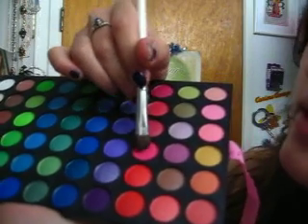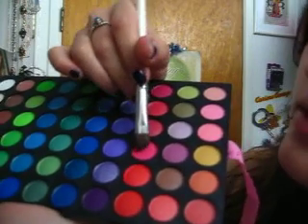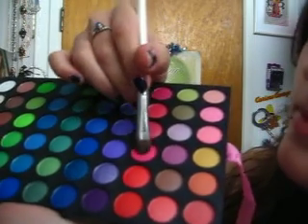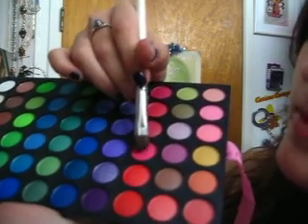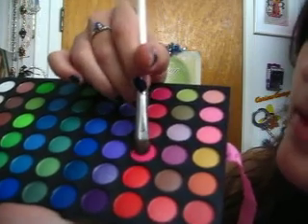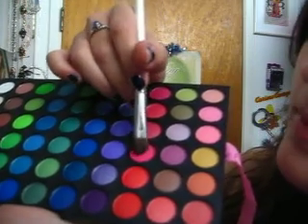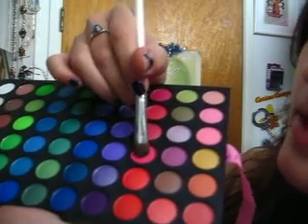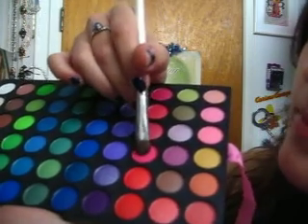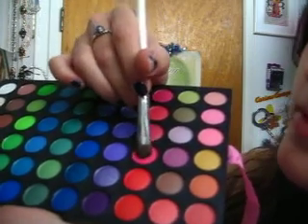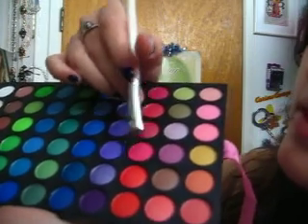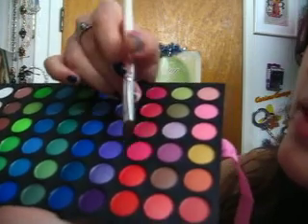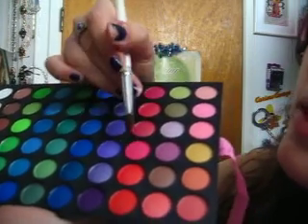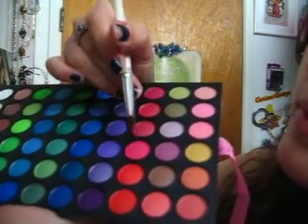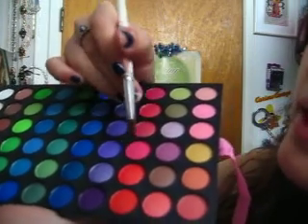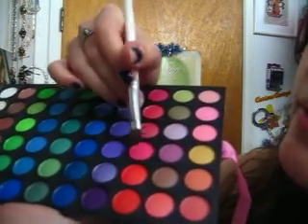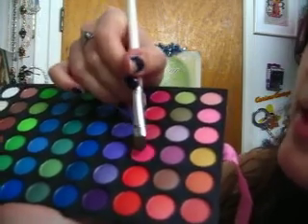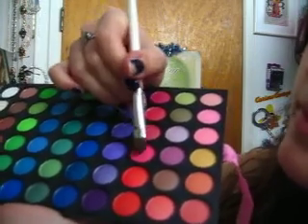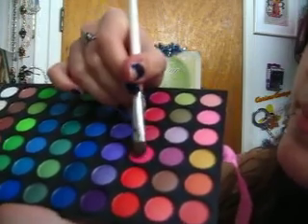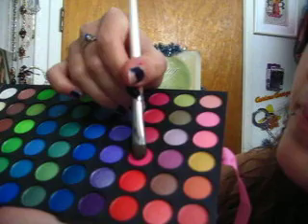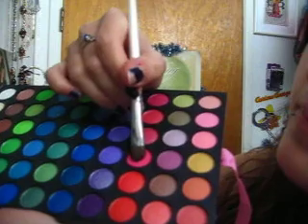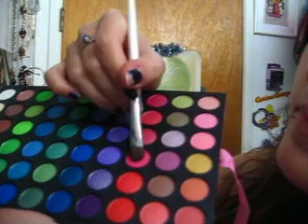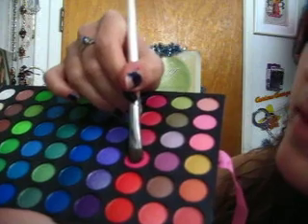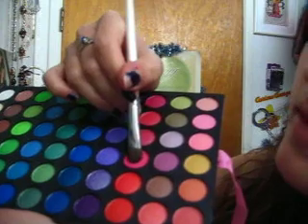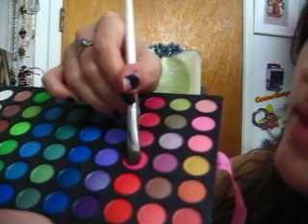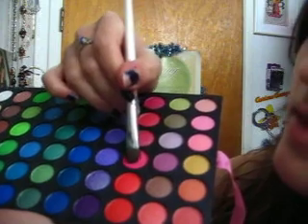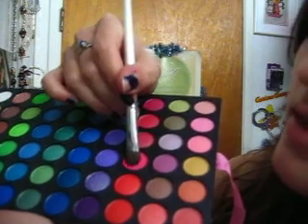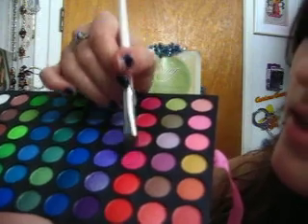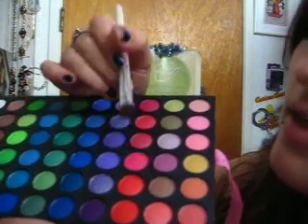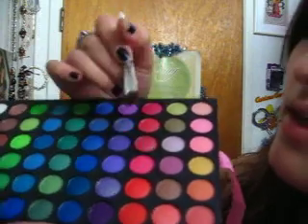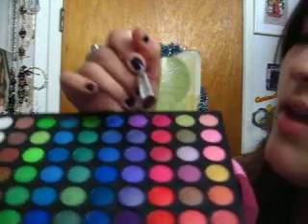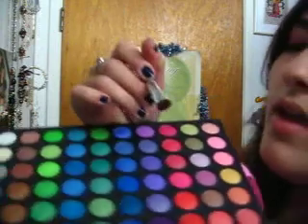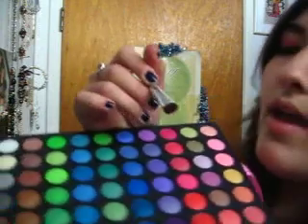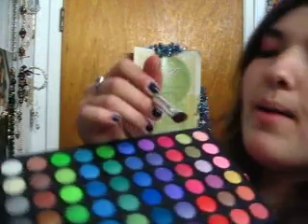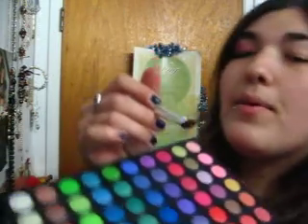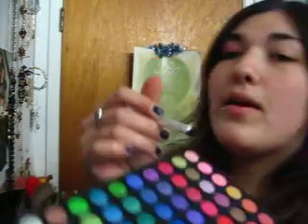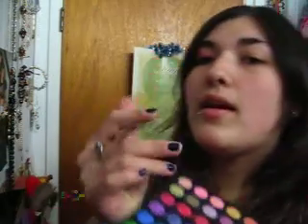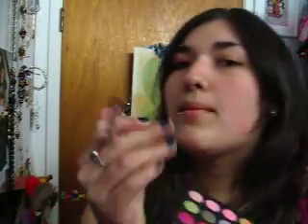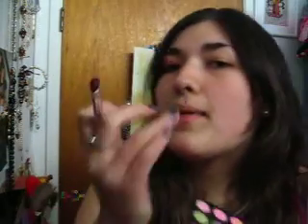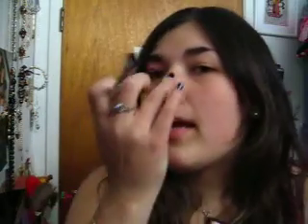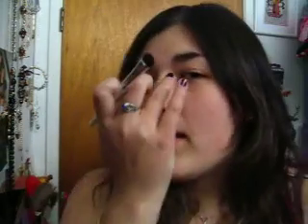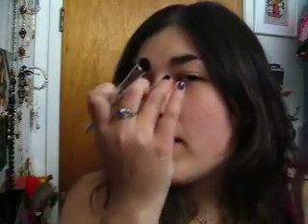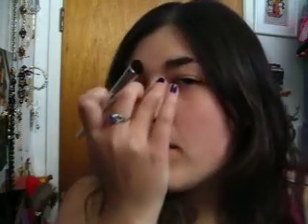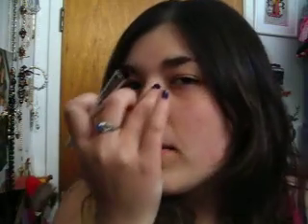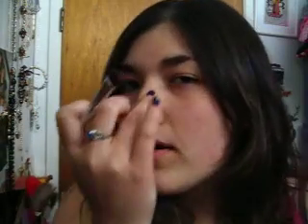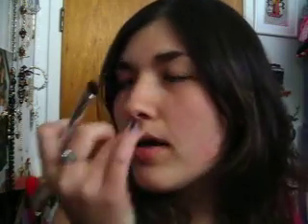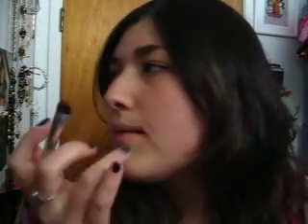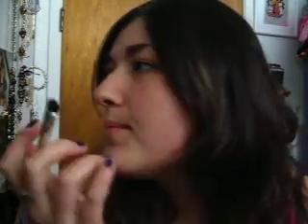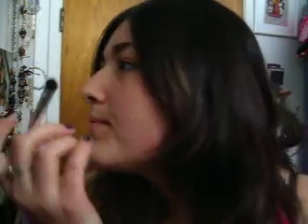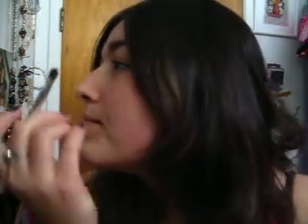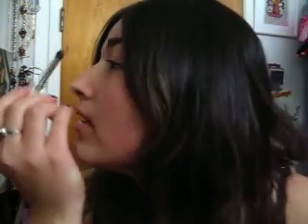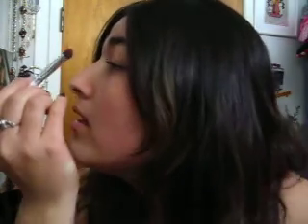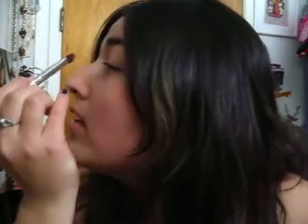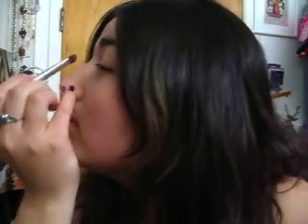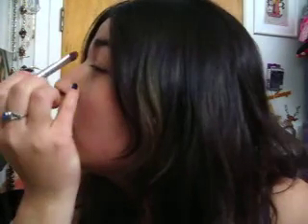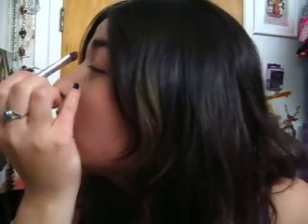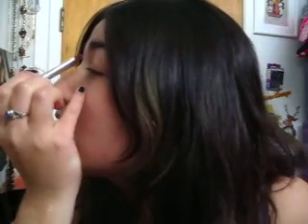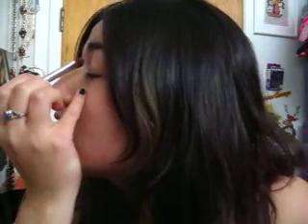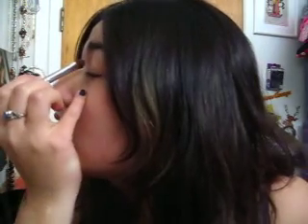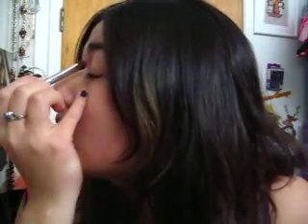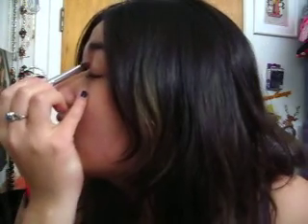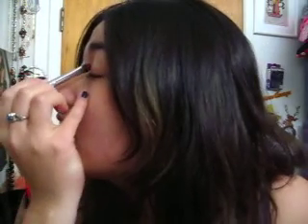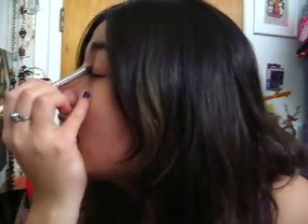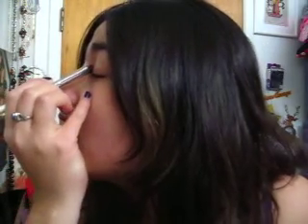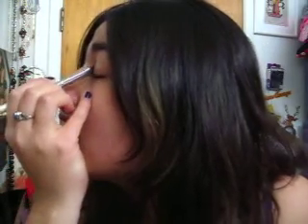So I'm going to pick up just a little bit of it and put it in my inner corner. So I'll start with that.